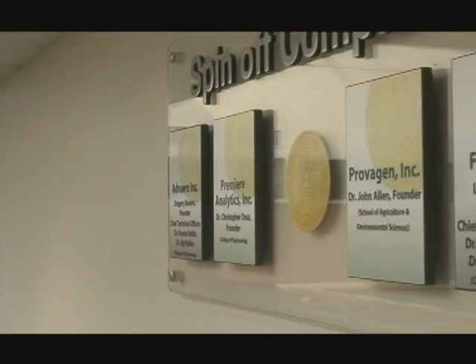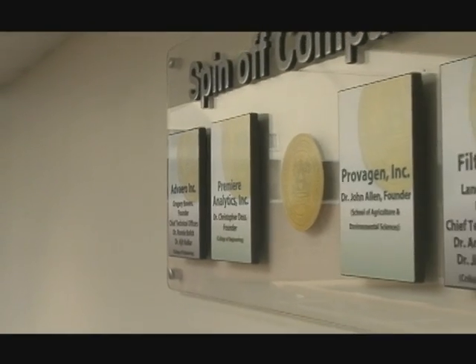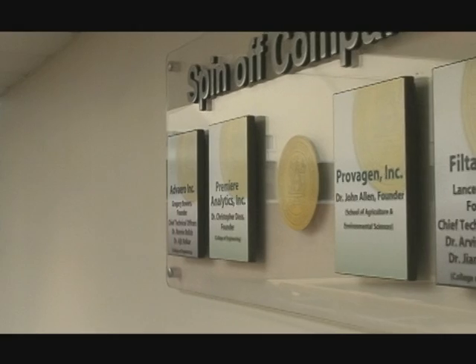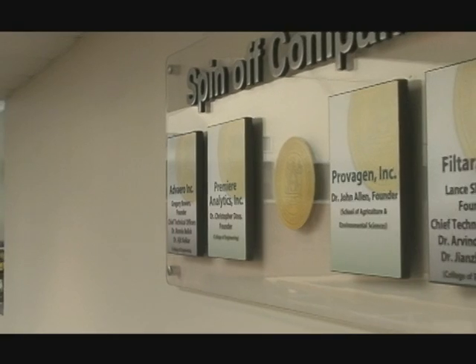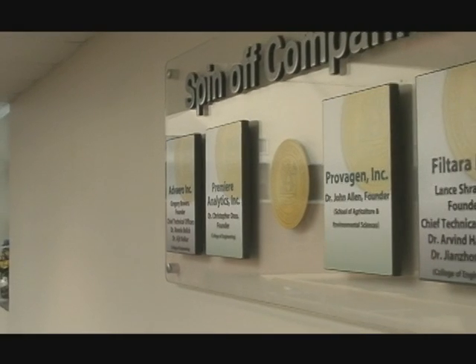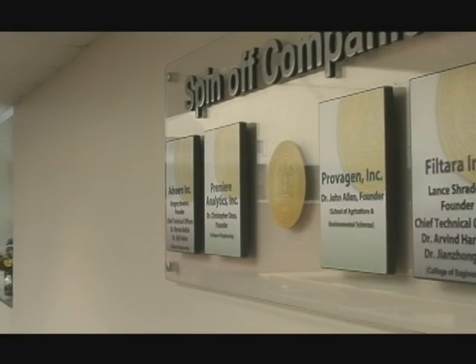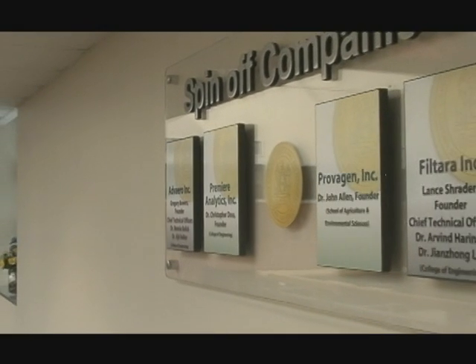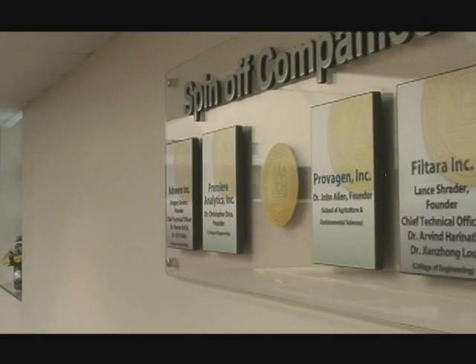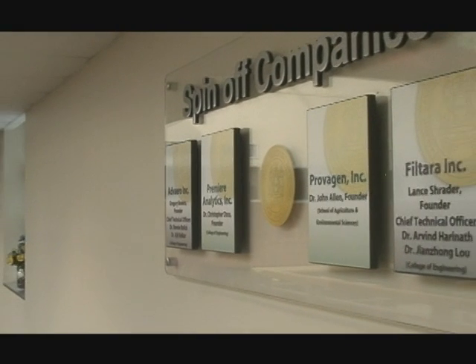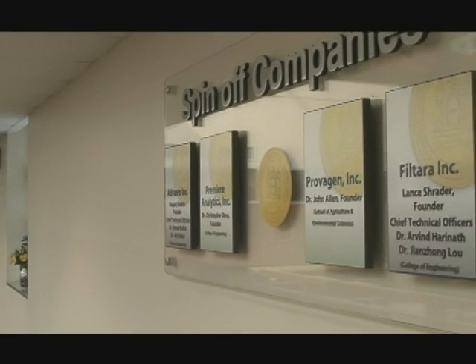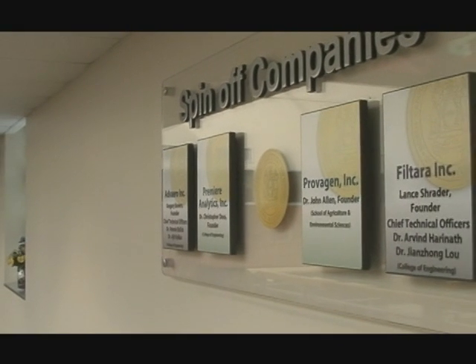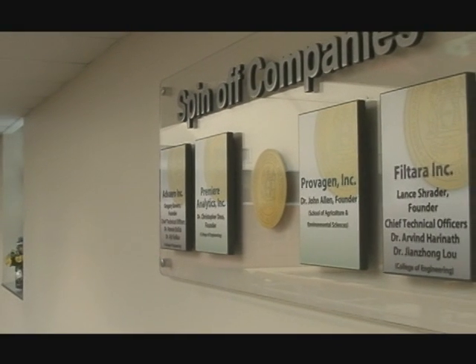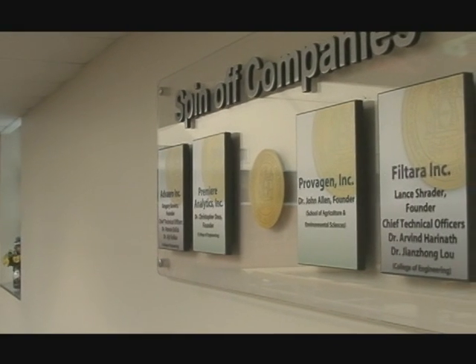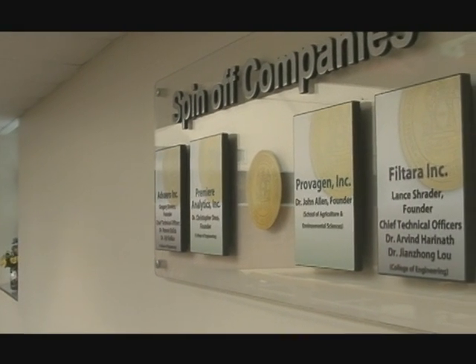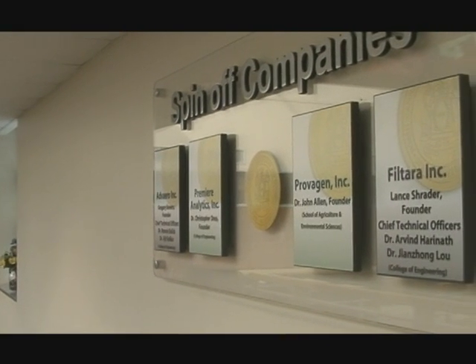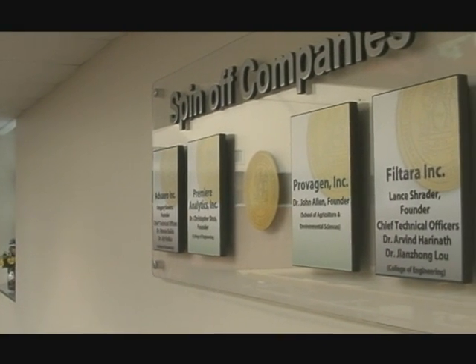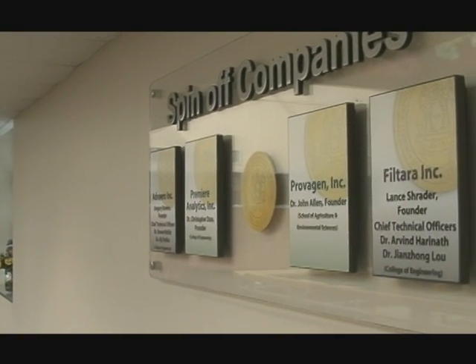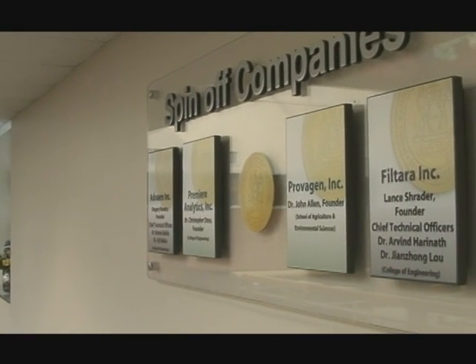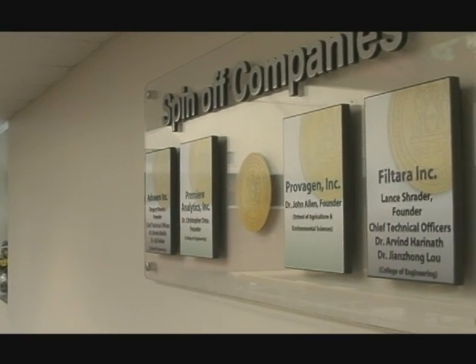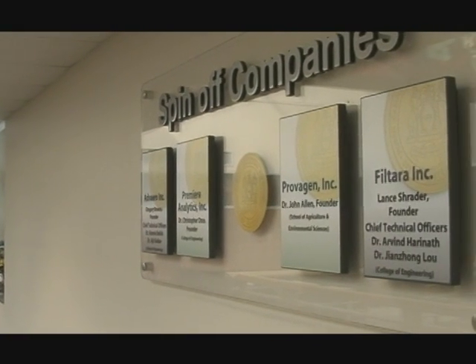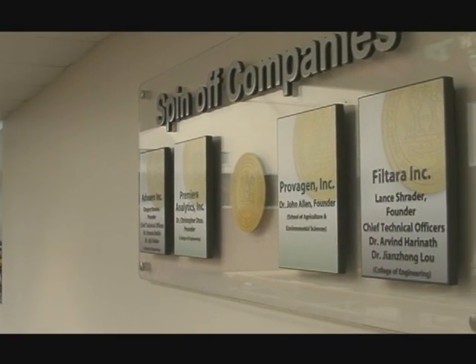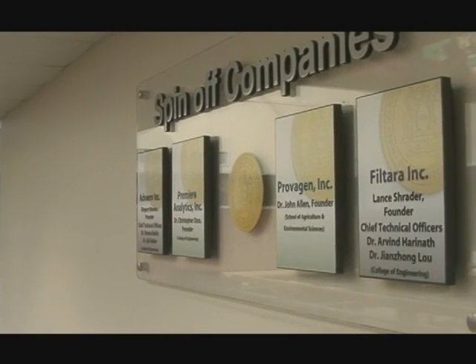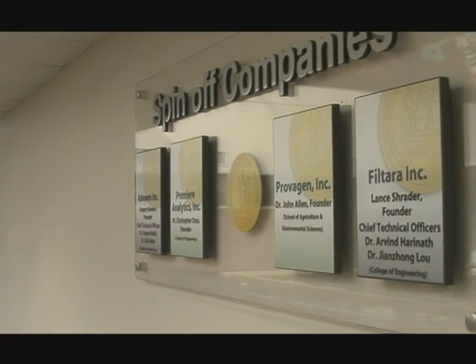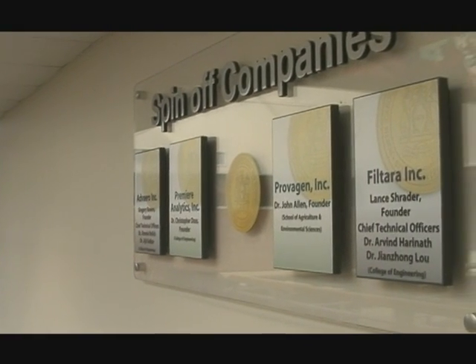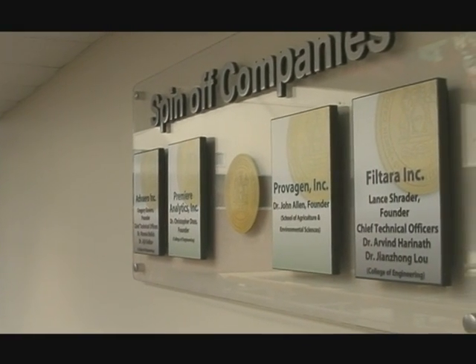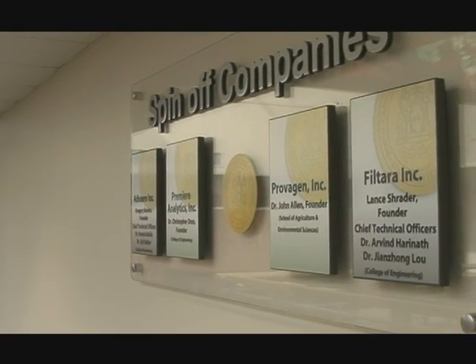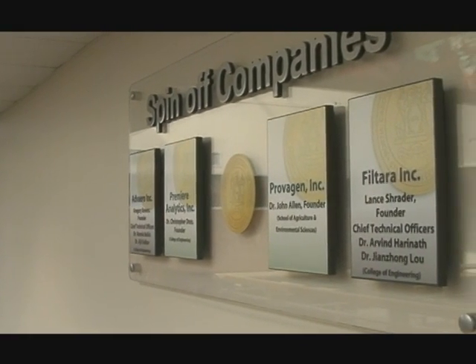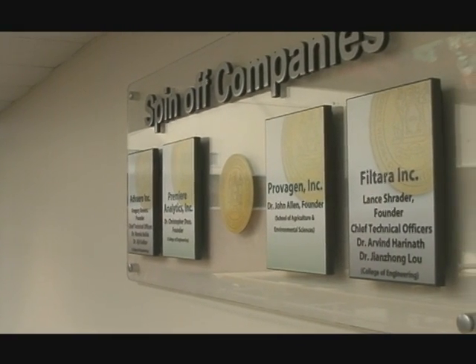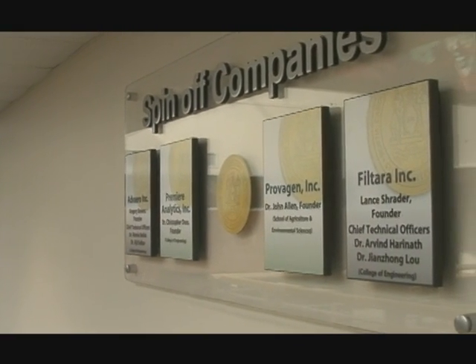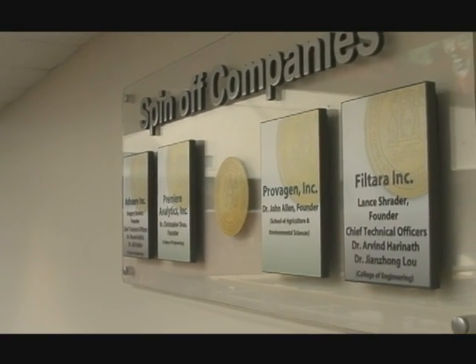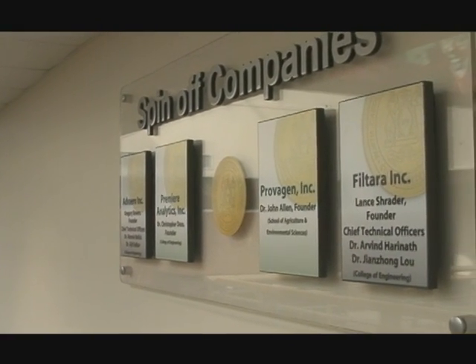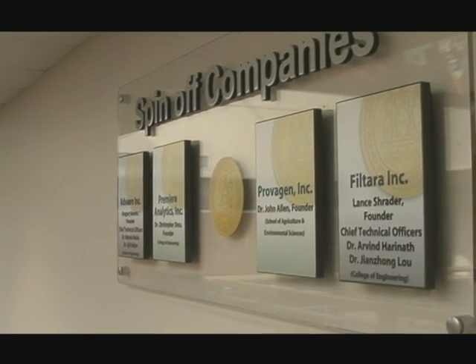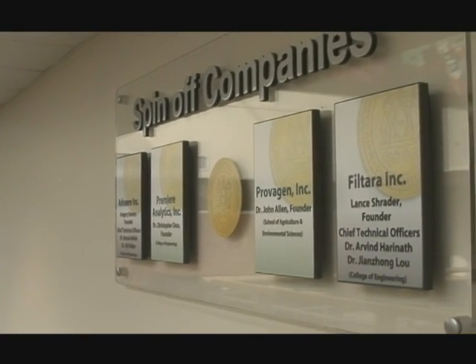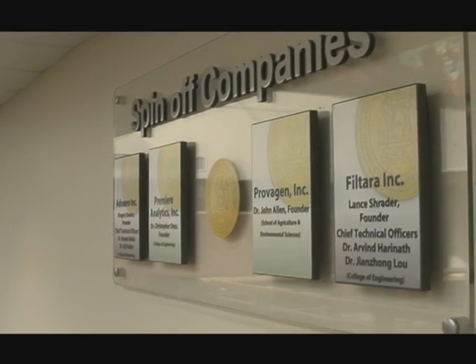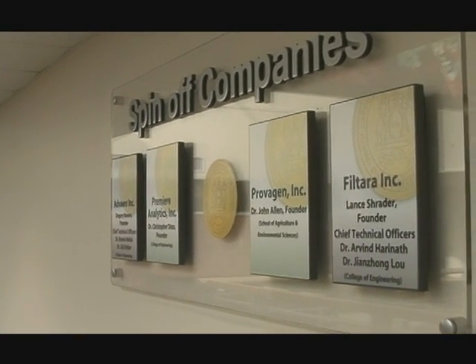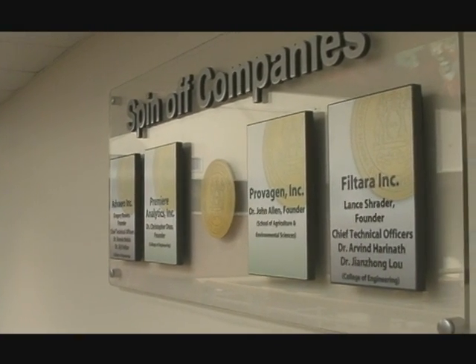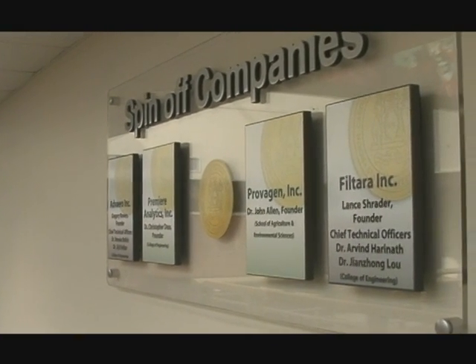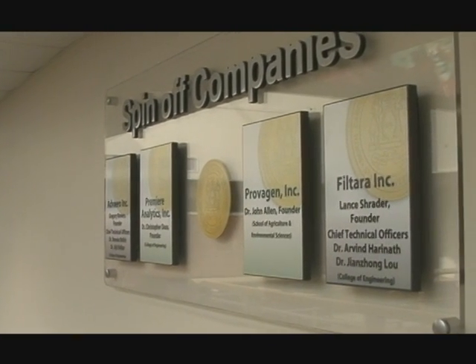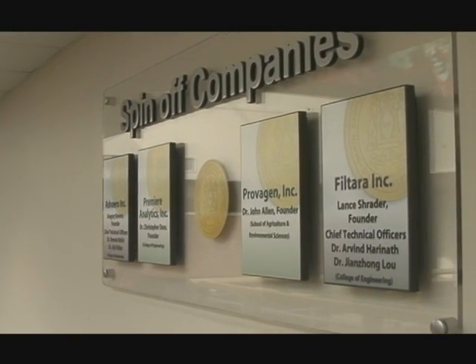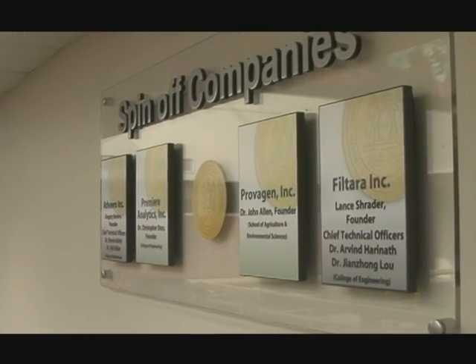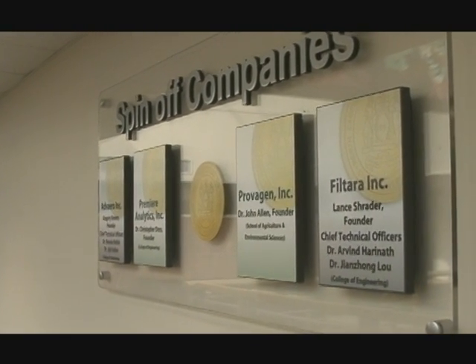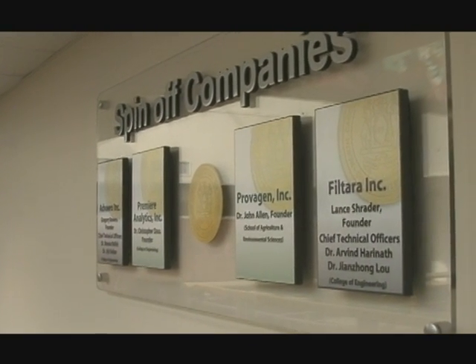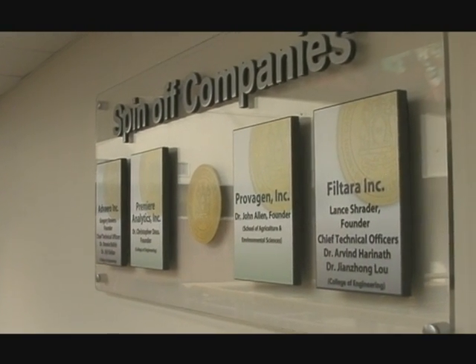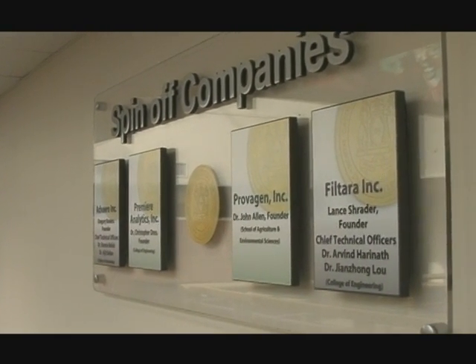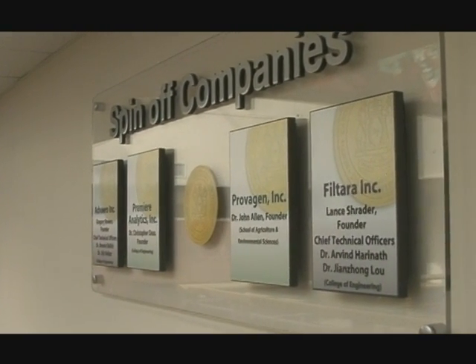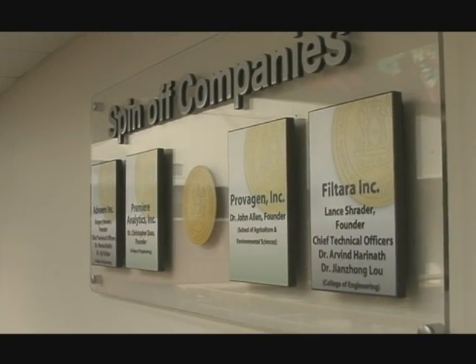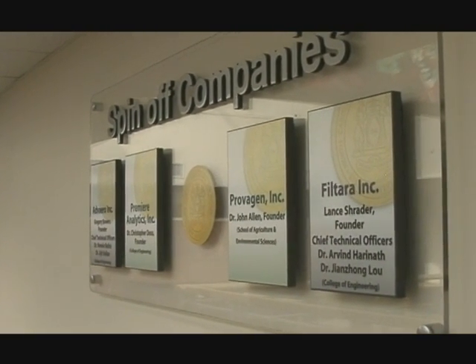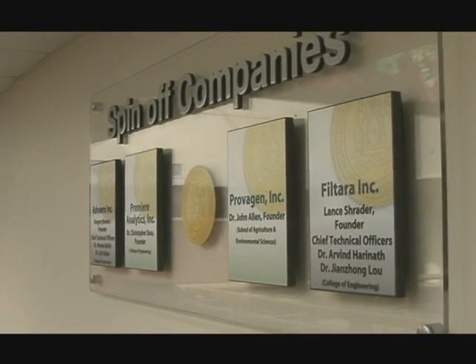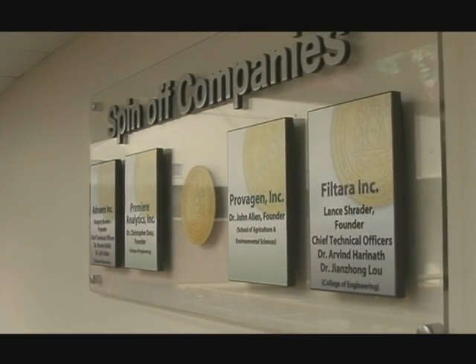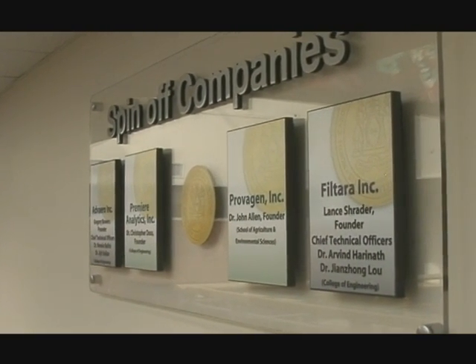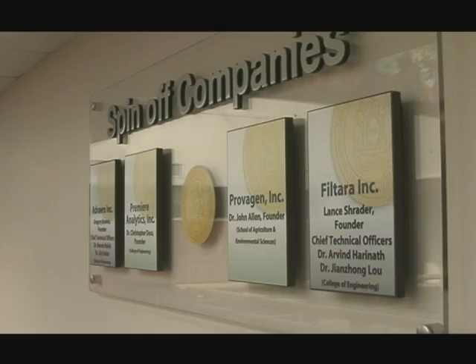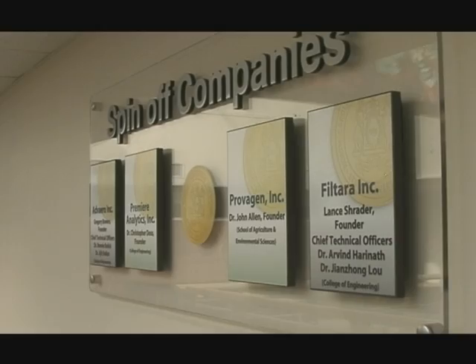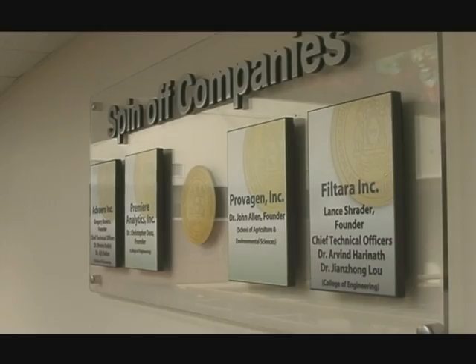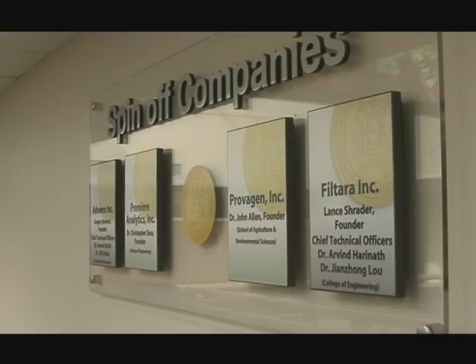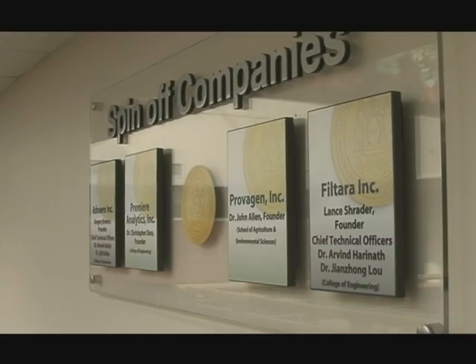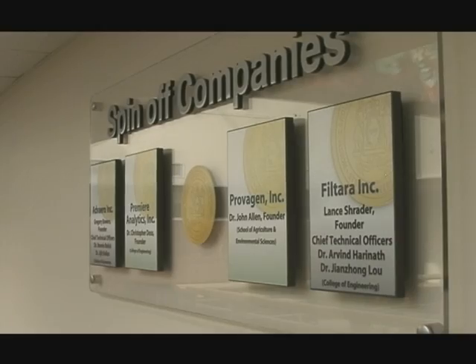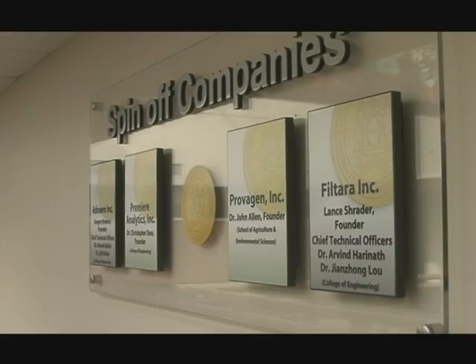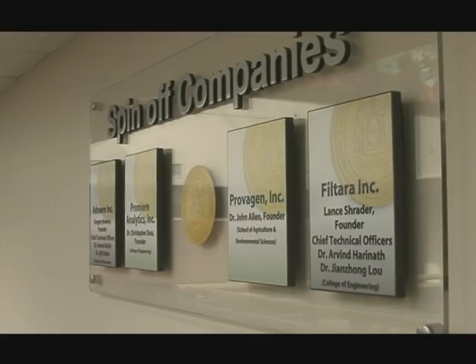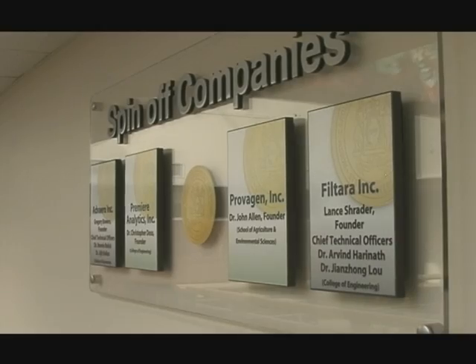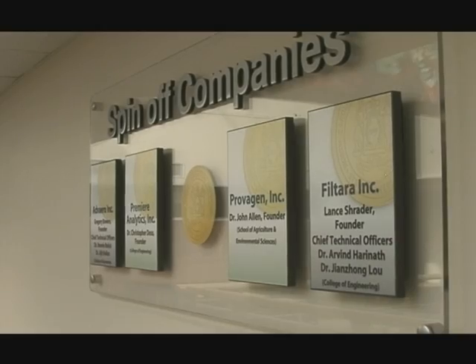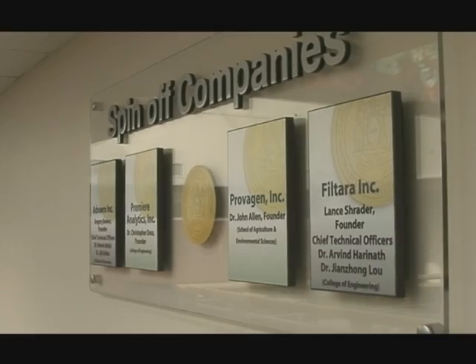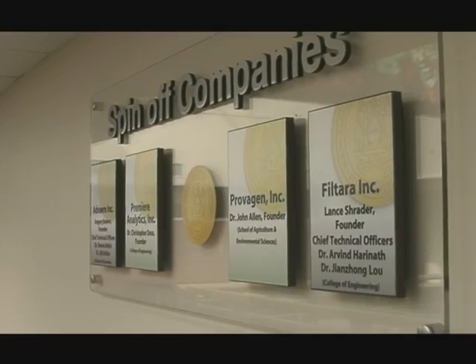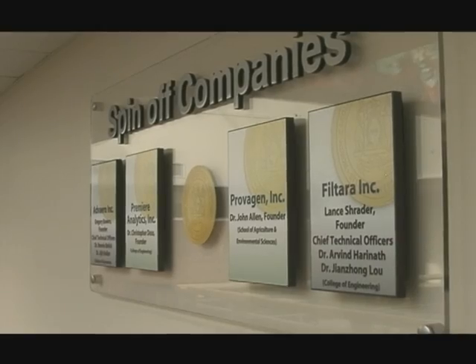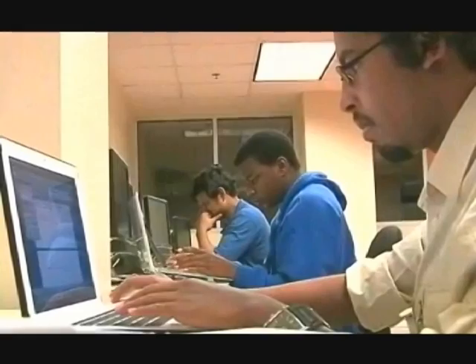Four spin-off companies have been formed: Vero, Premier Analytics, Provagen, and Filtar.